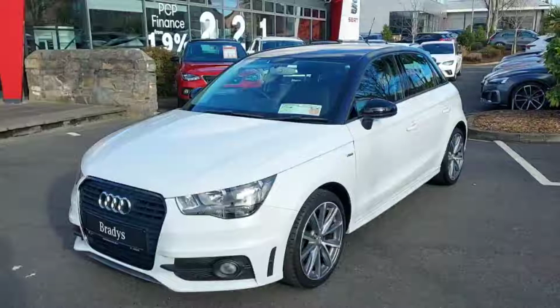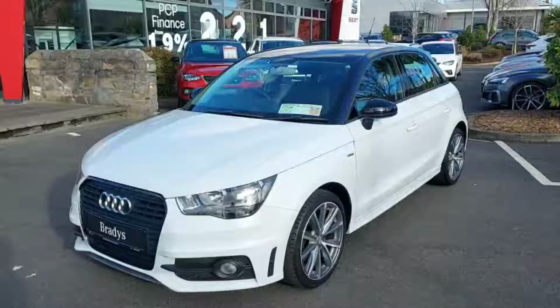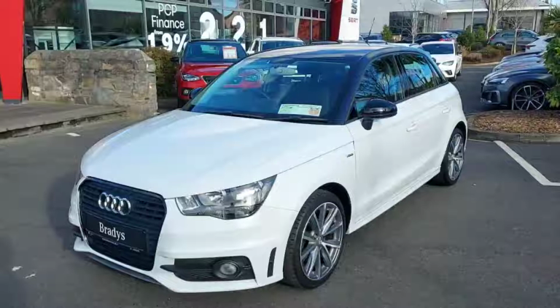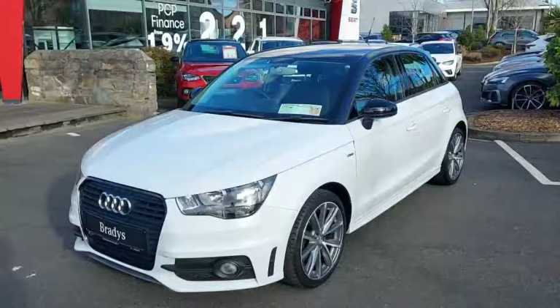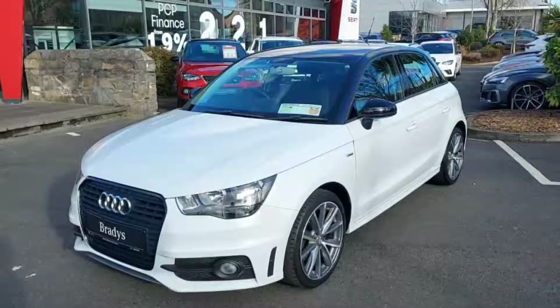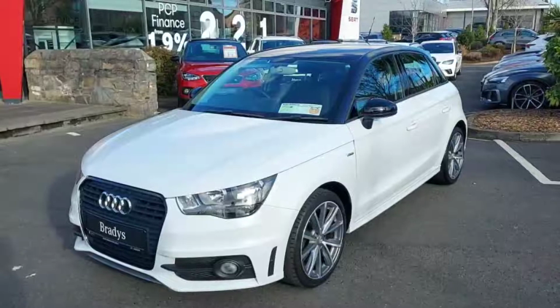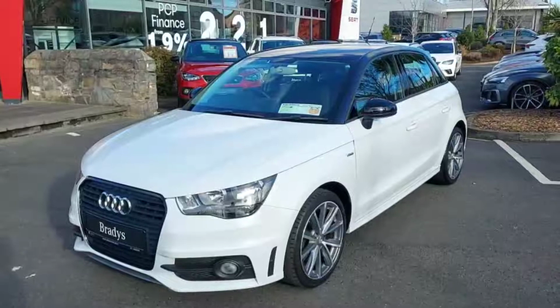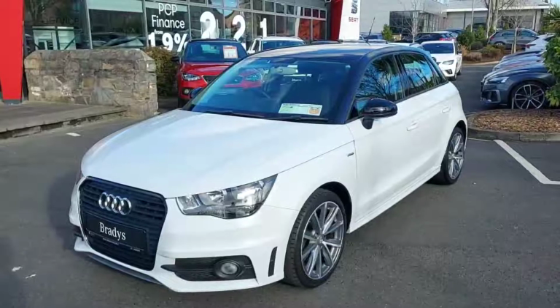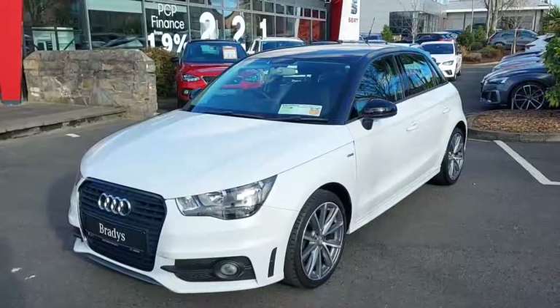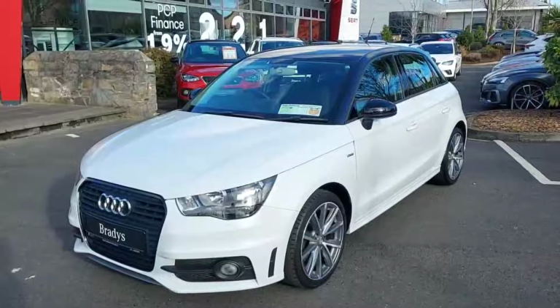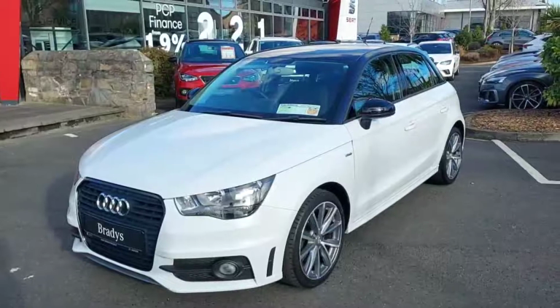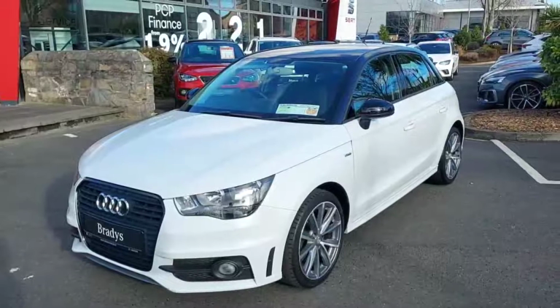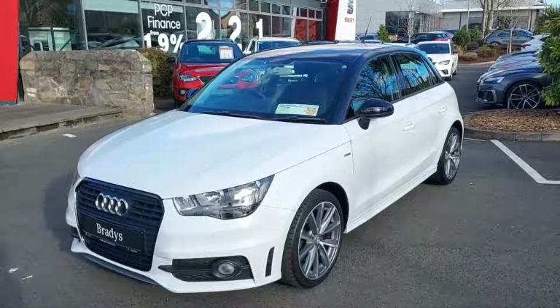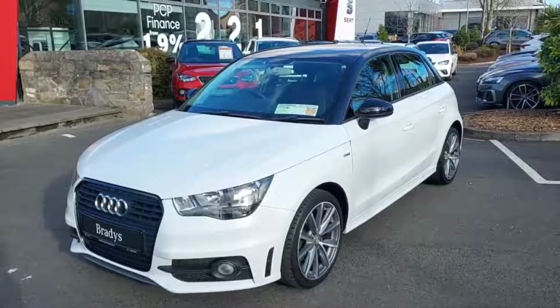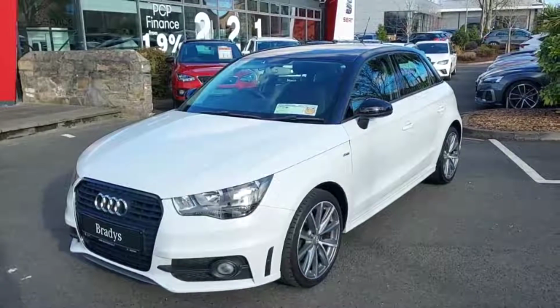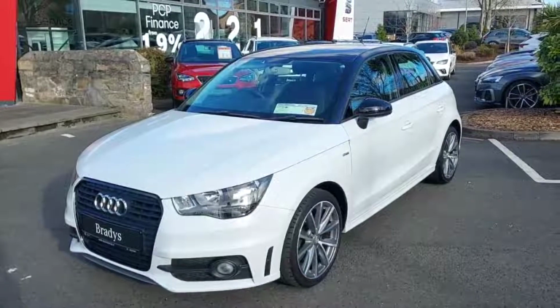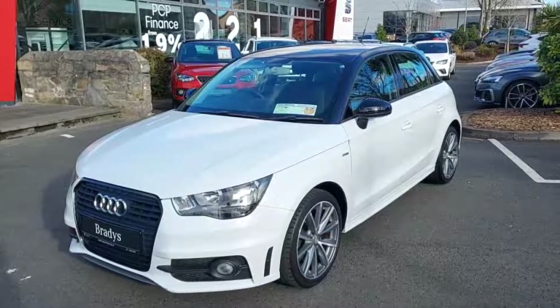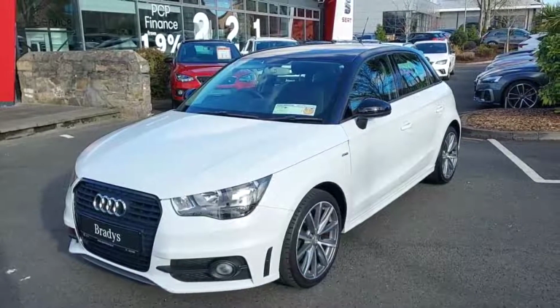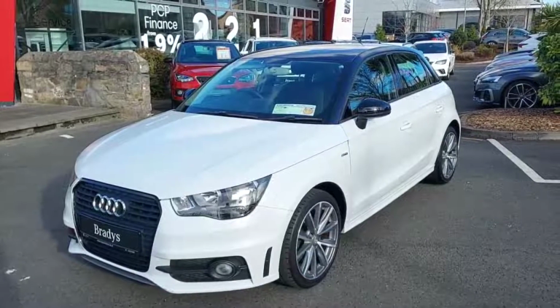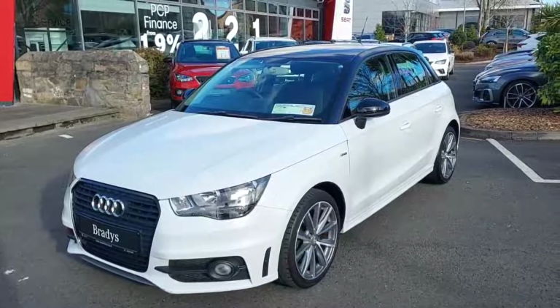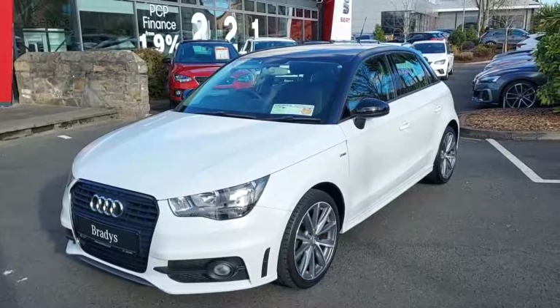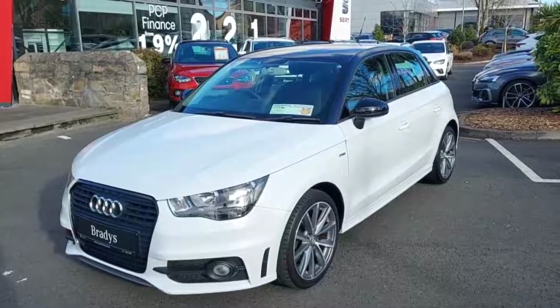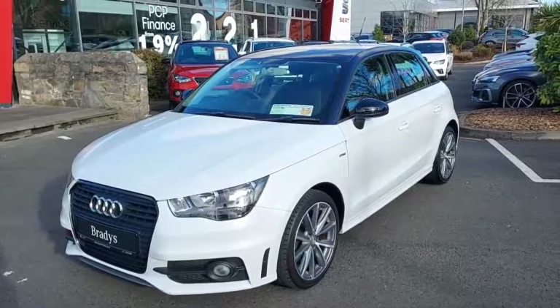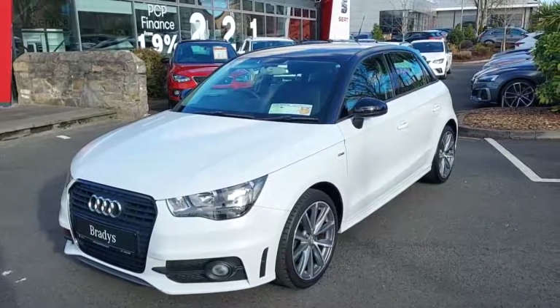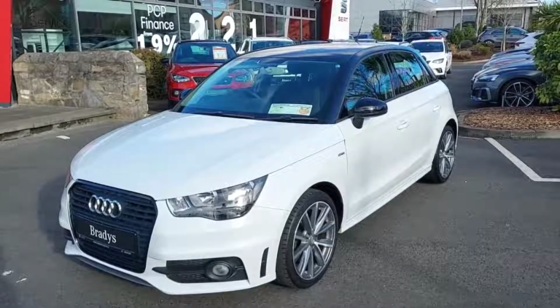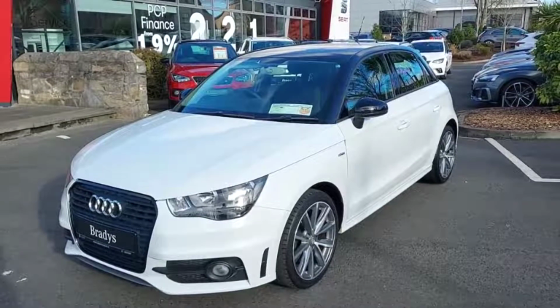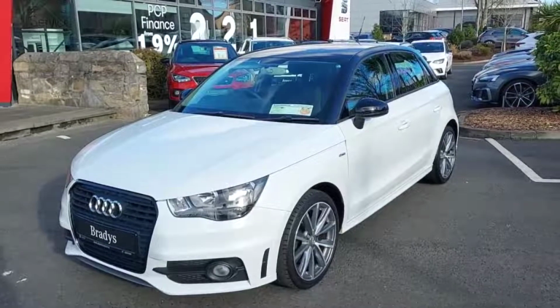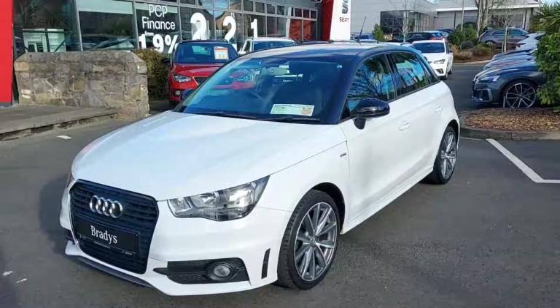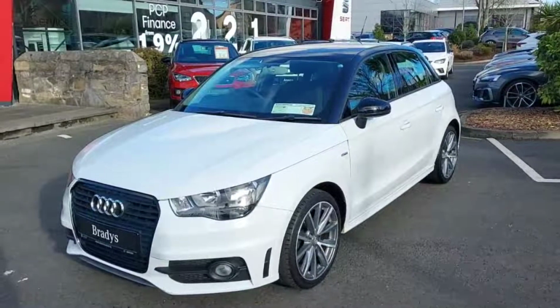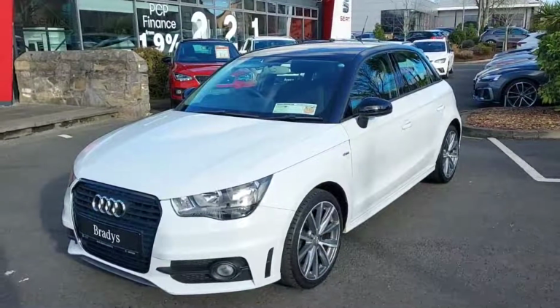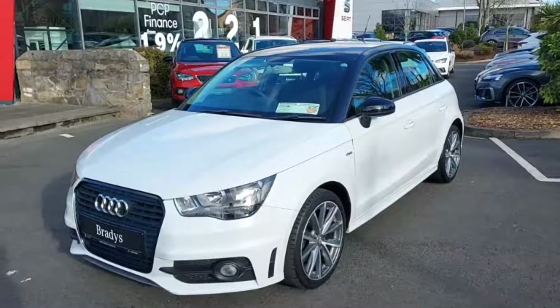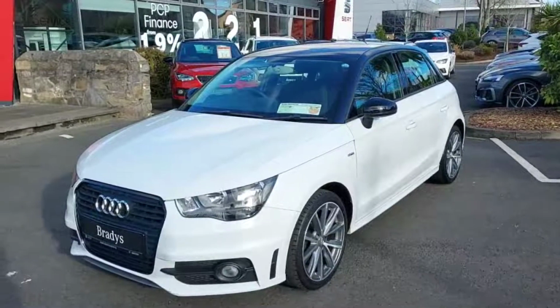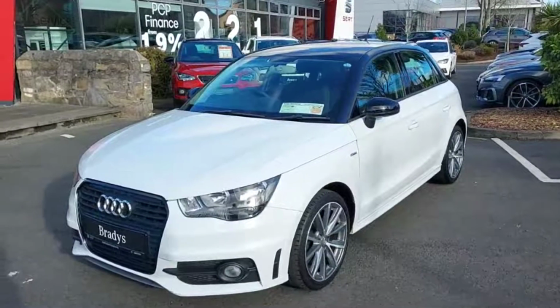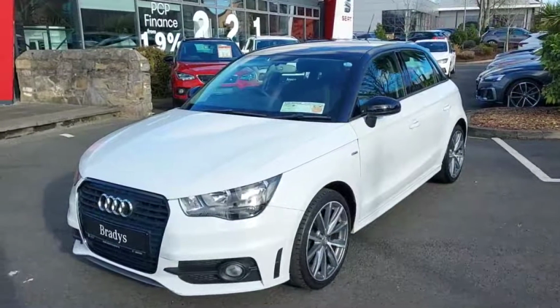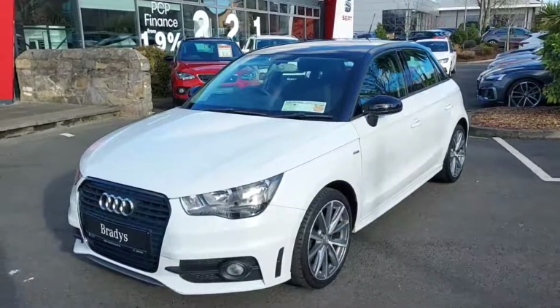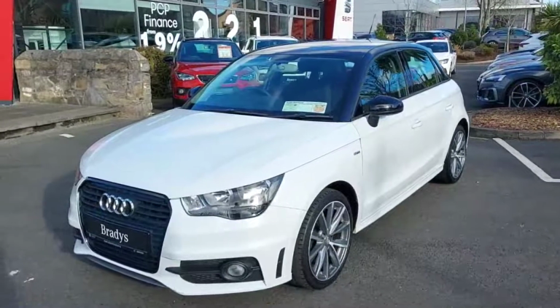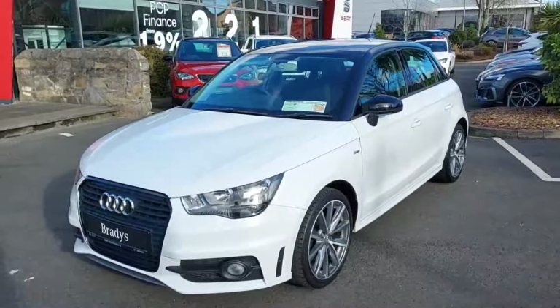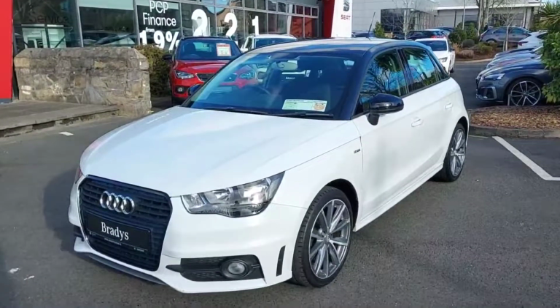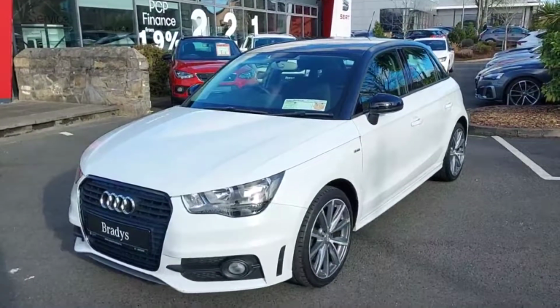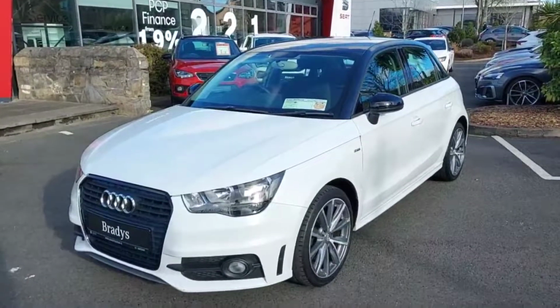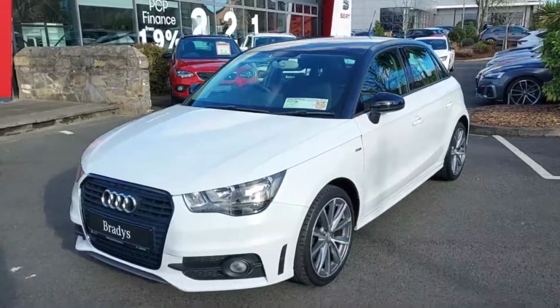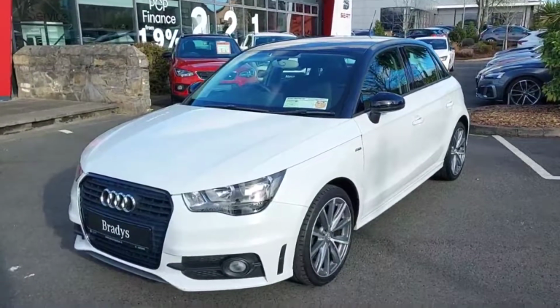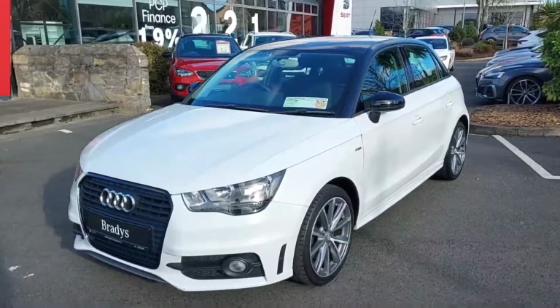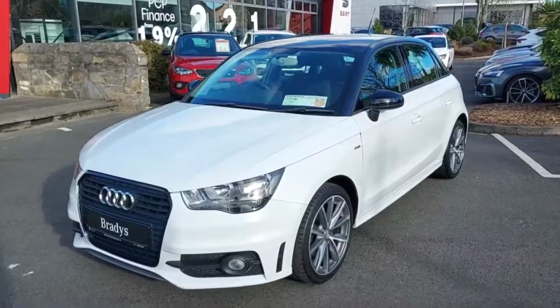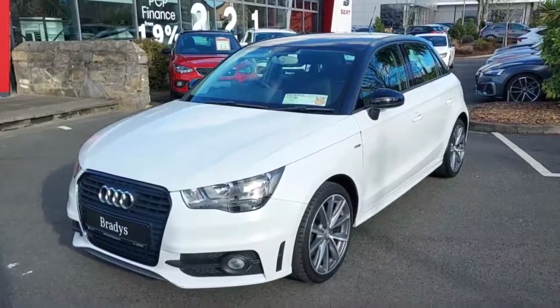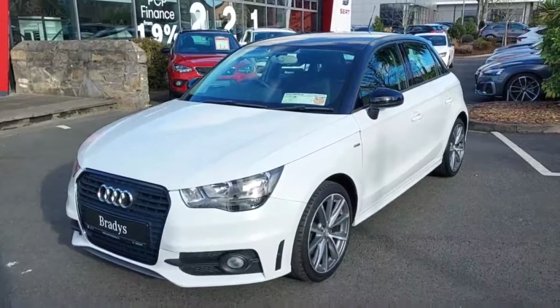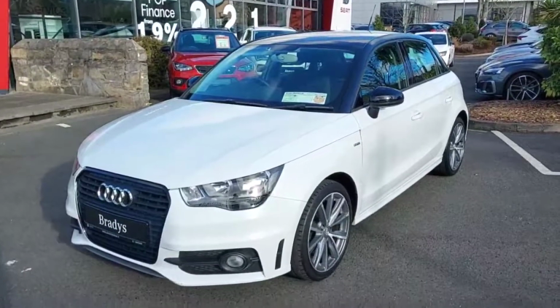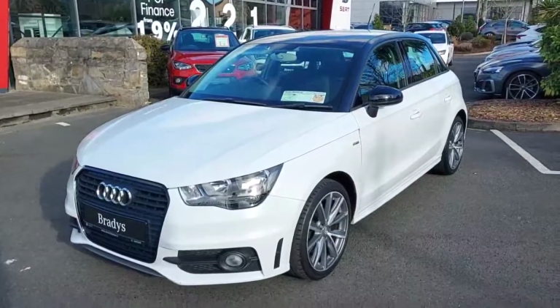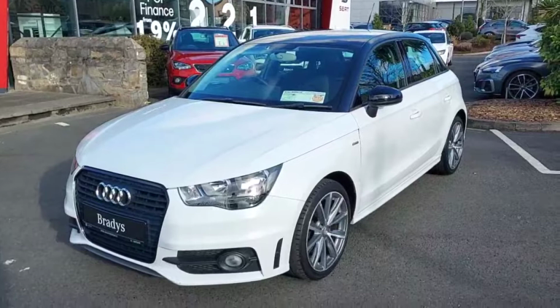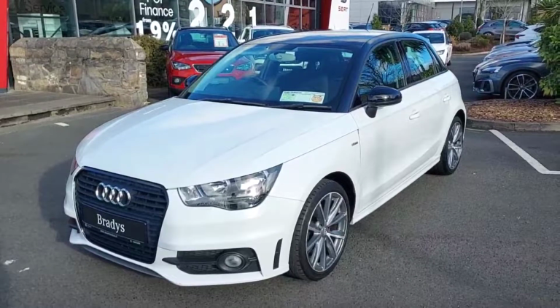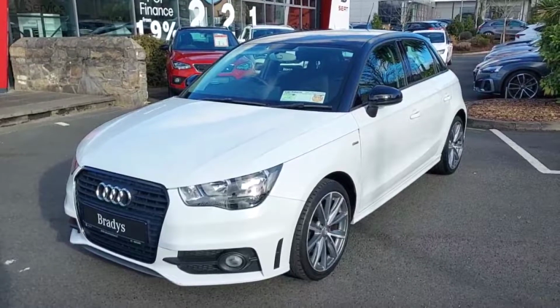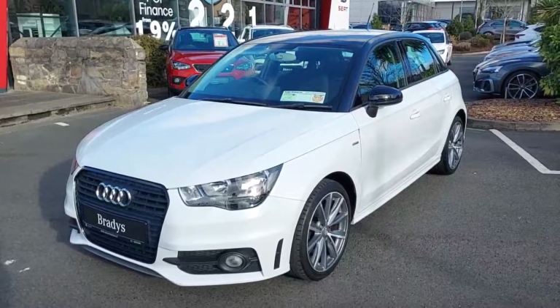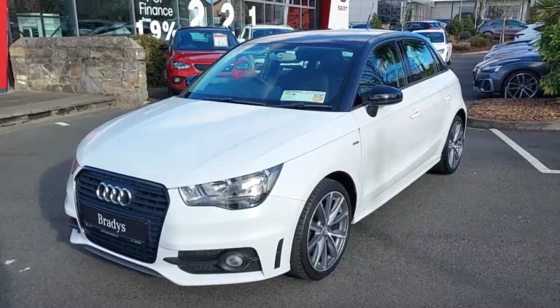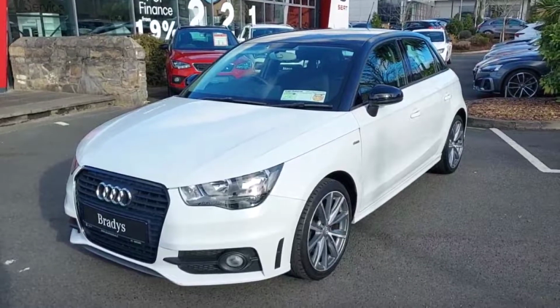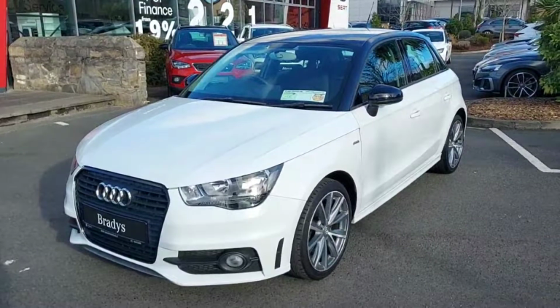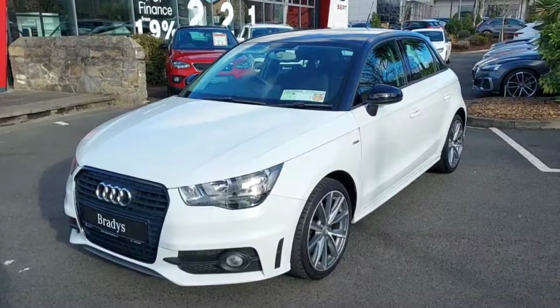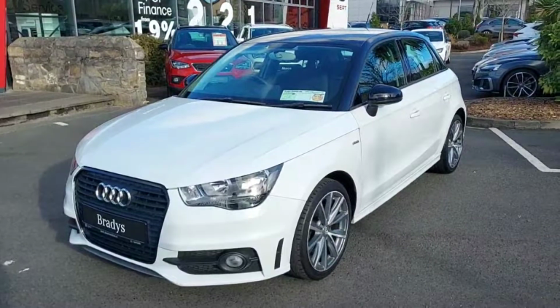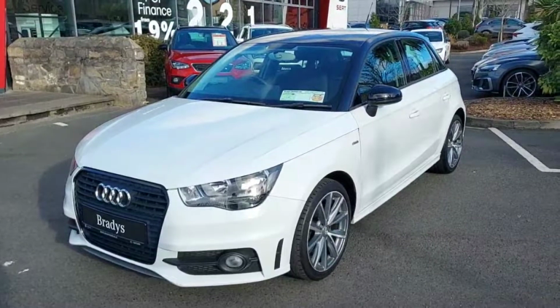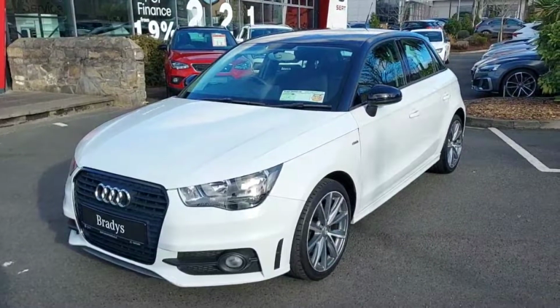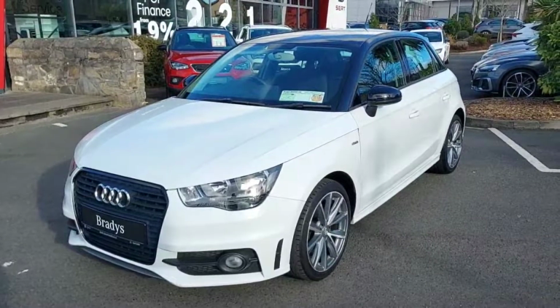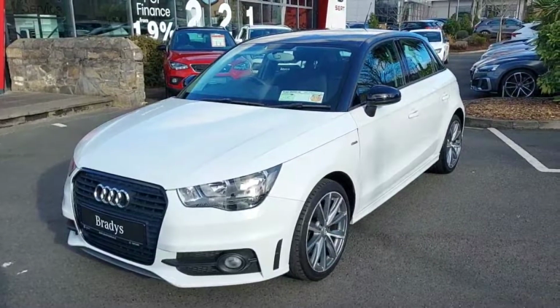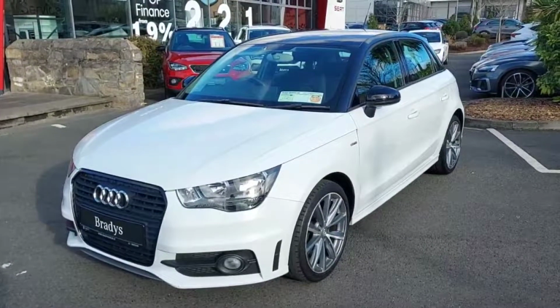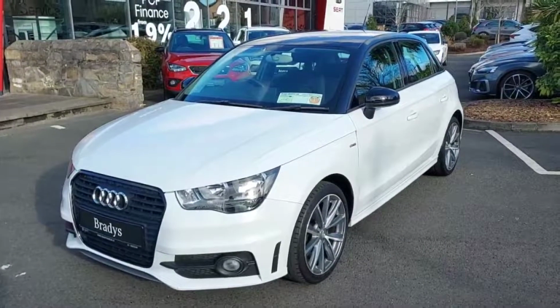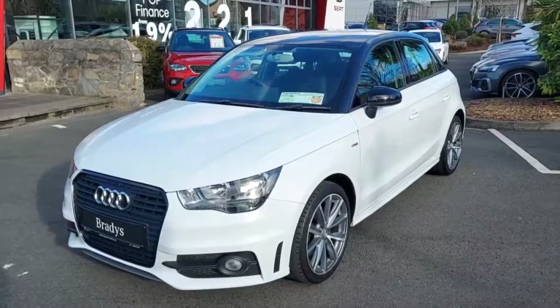Hi guys, Ciaran here from Brady's Say It and Cast and Lock. Today guys we're going to be taking a look at a car that just came in. This is a 2014 Audi A1.